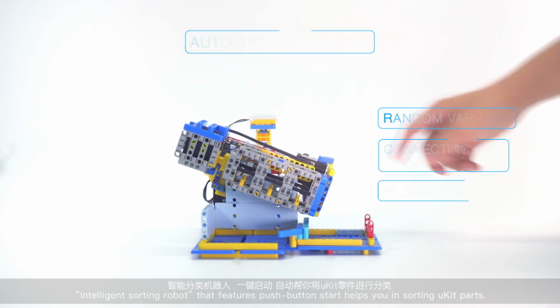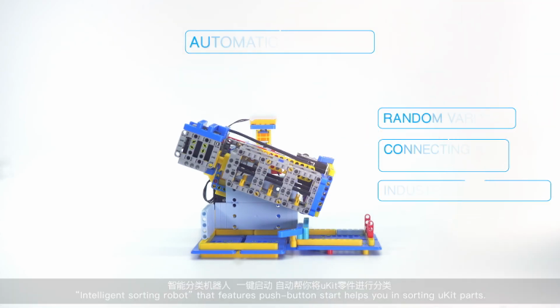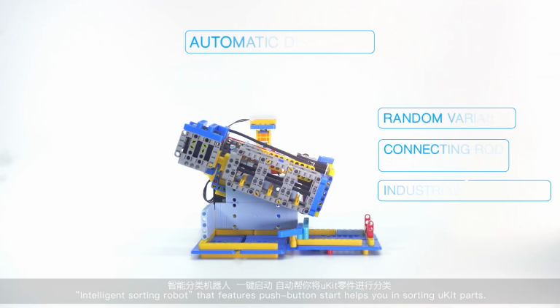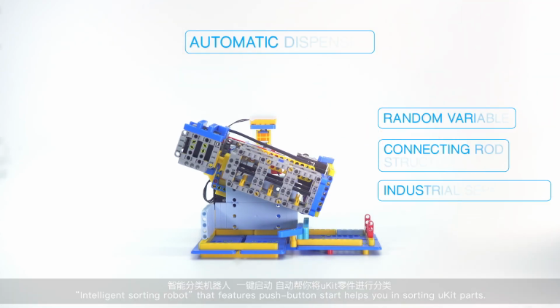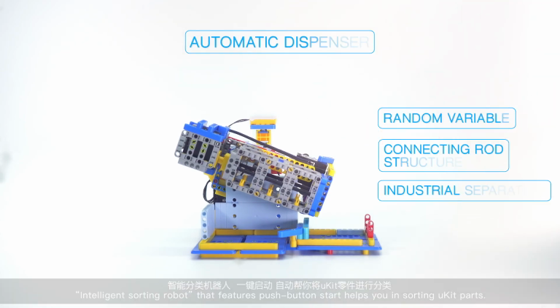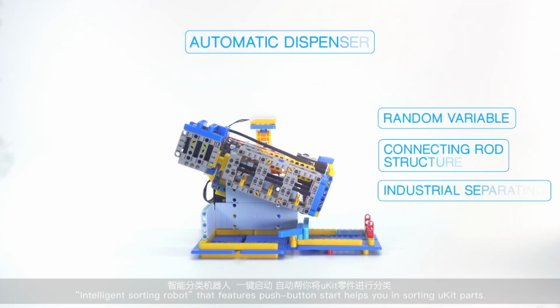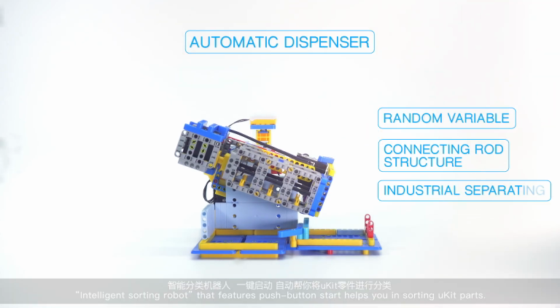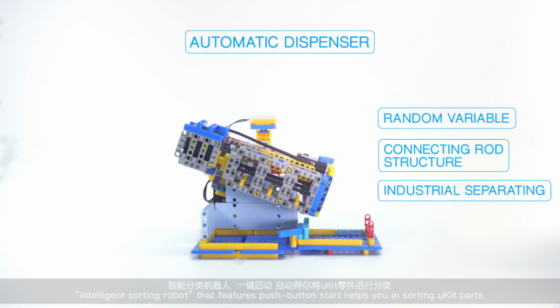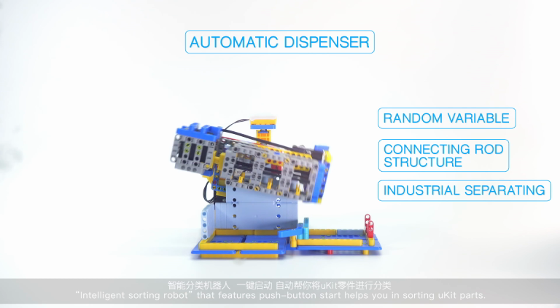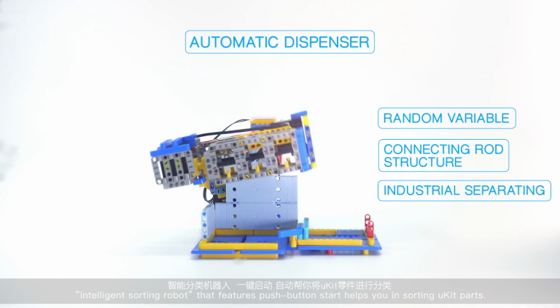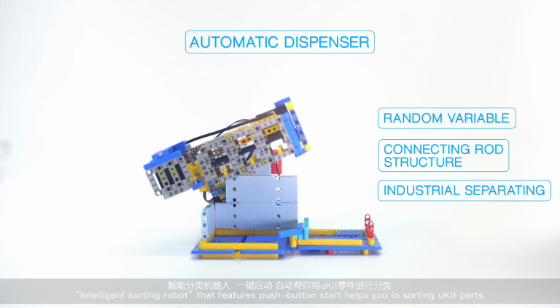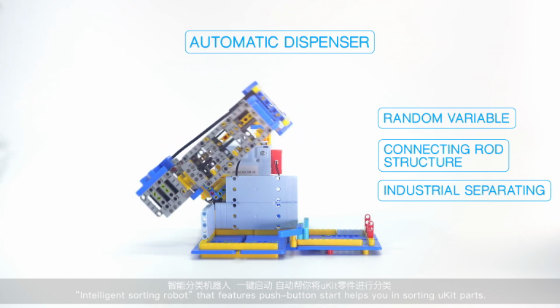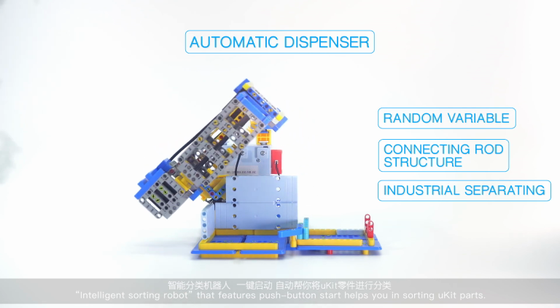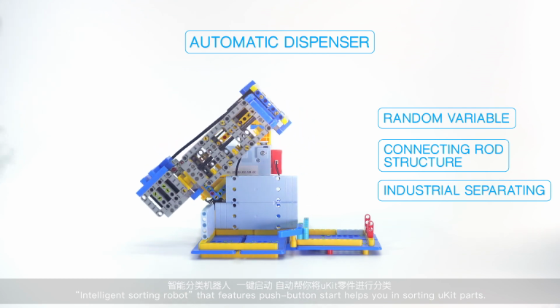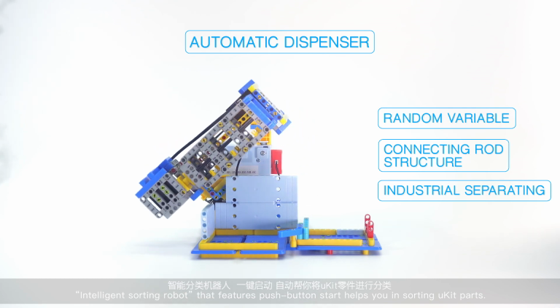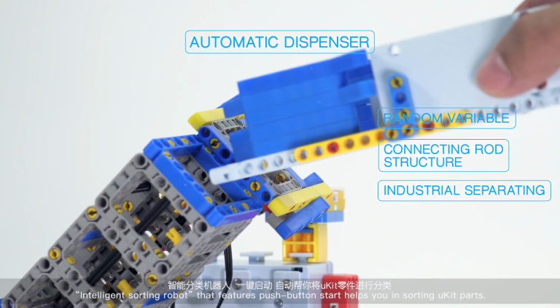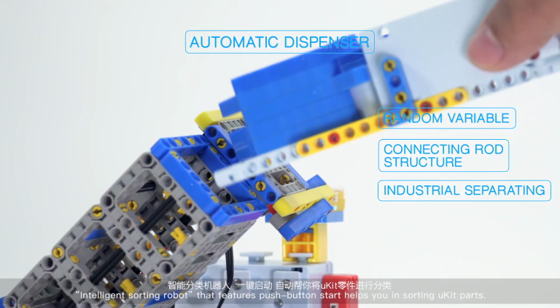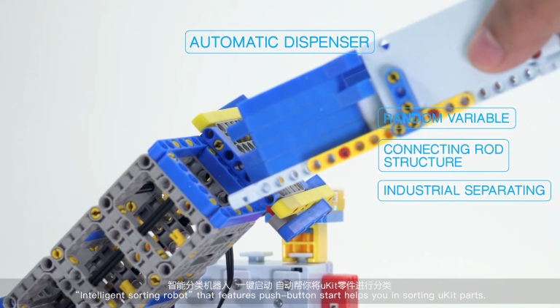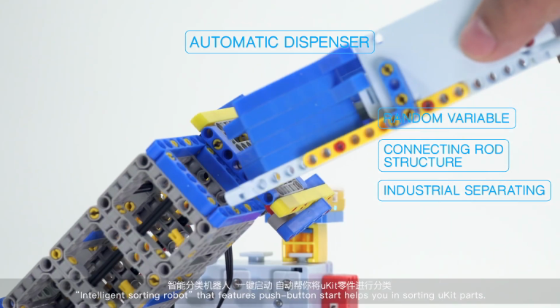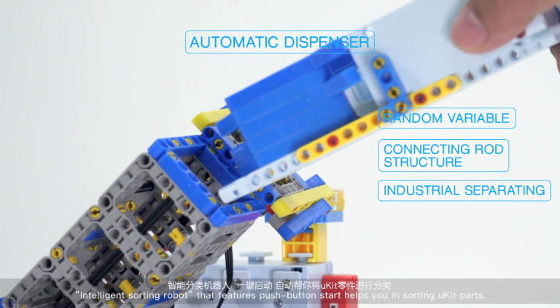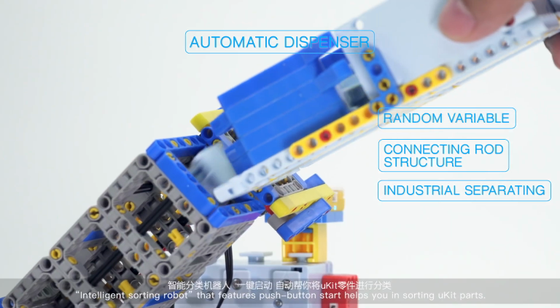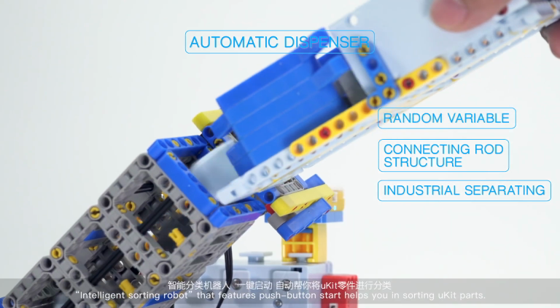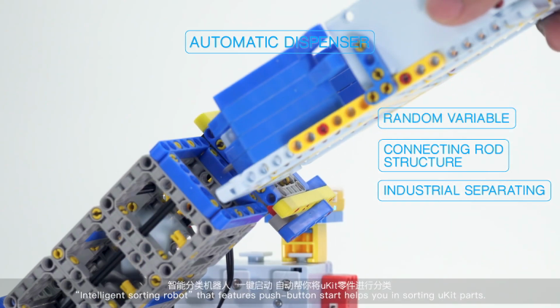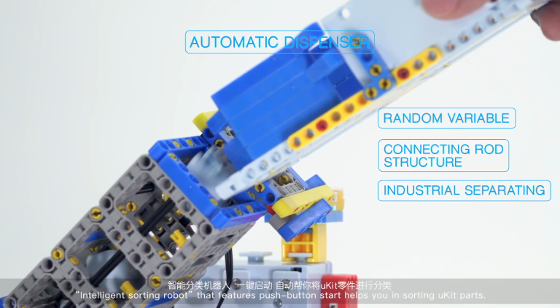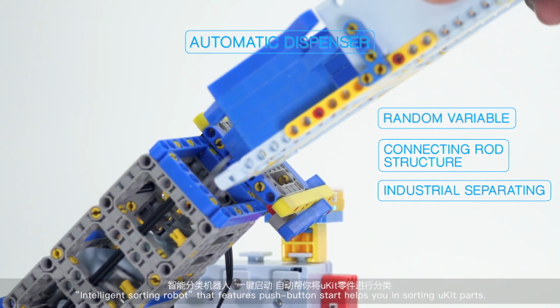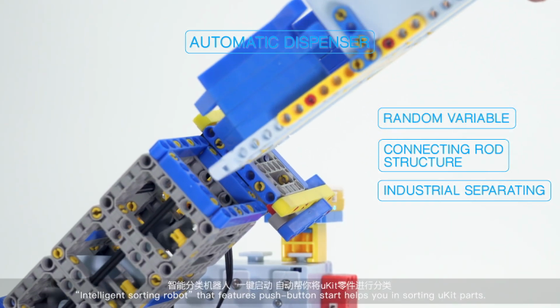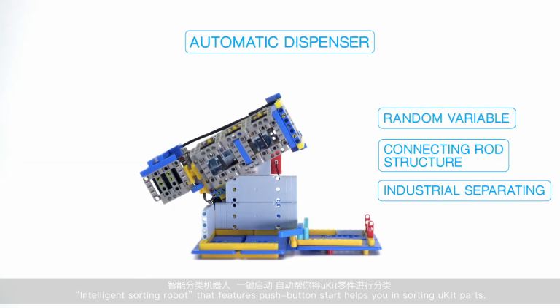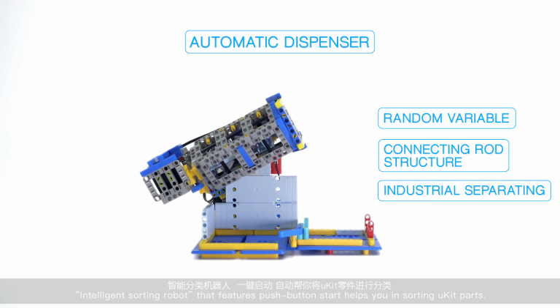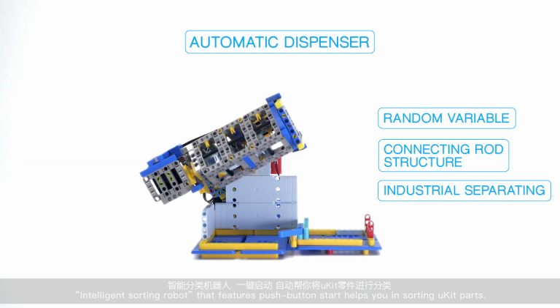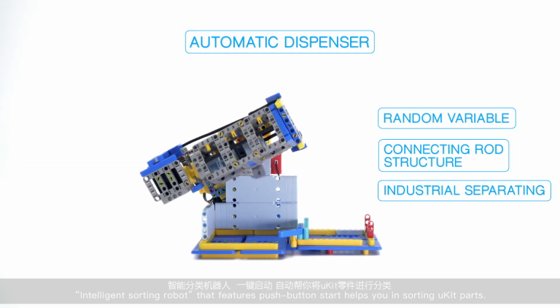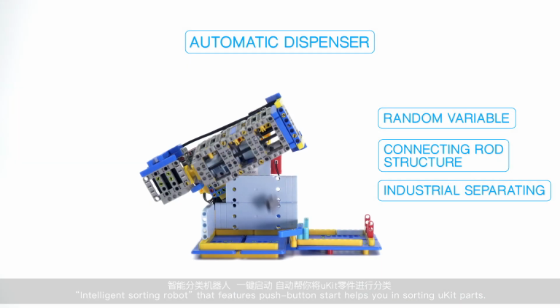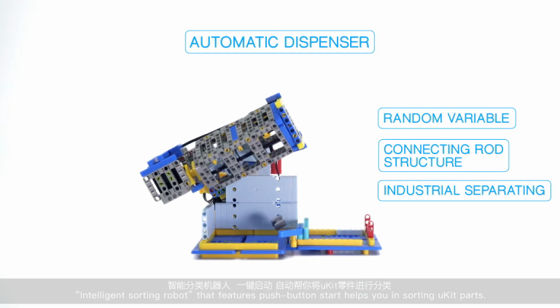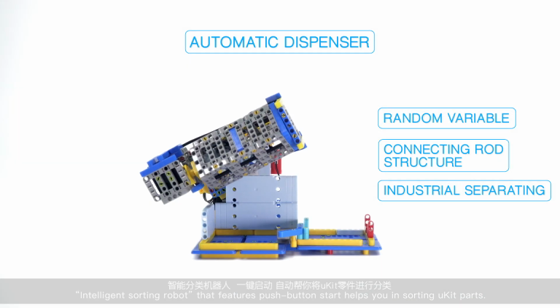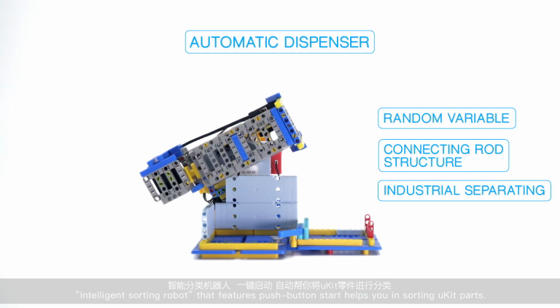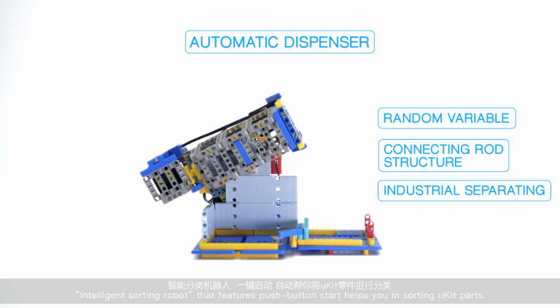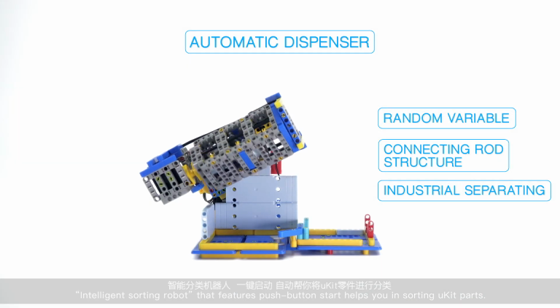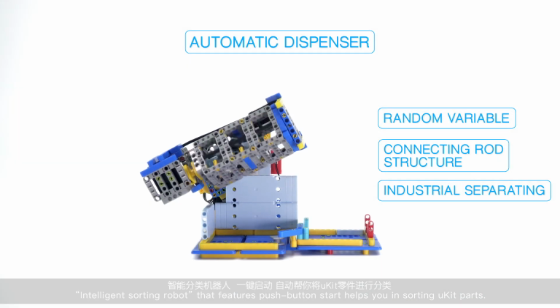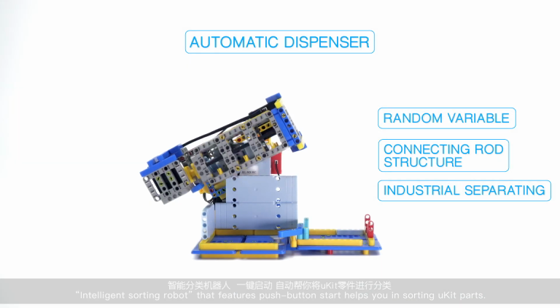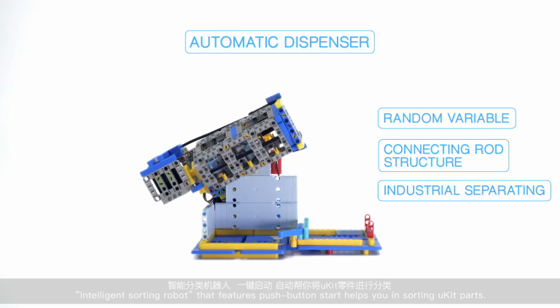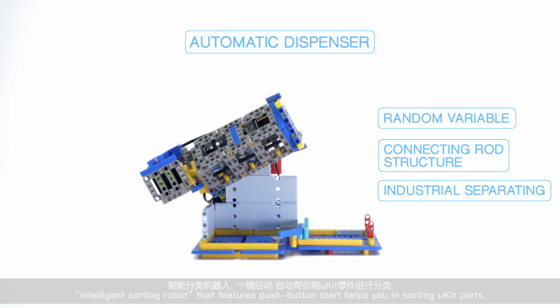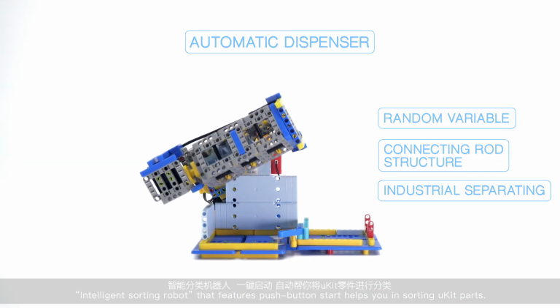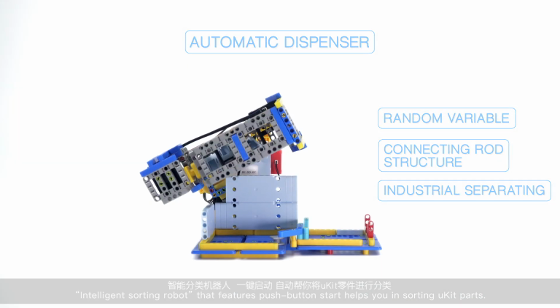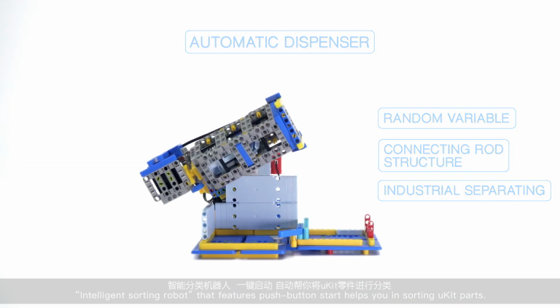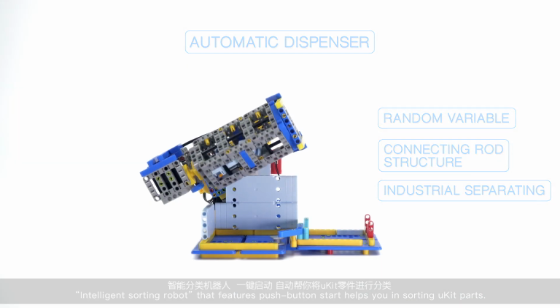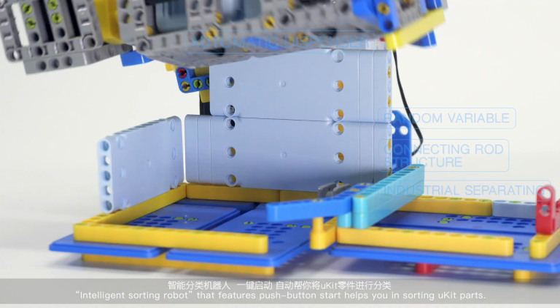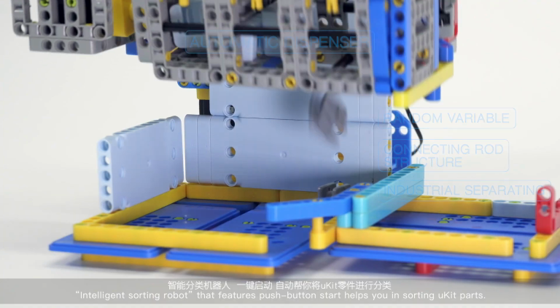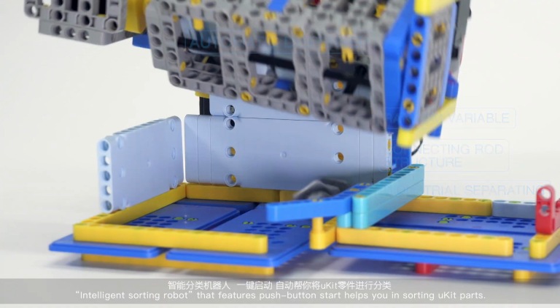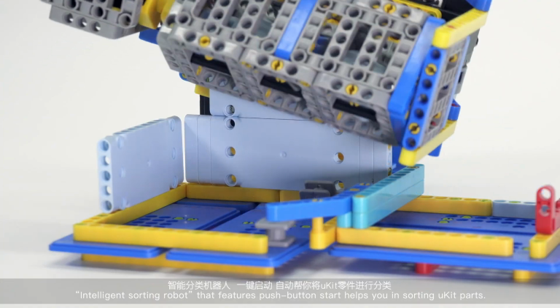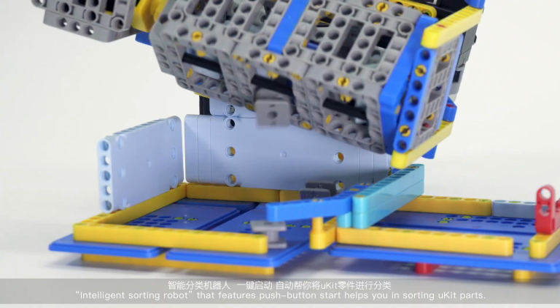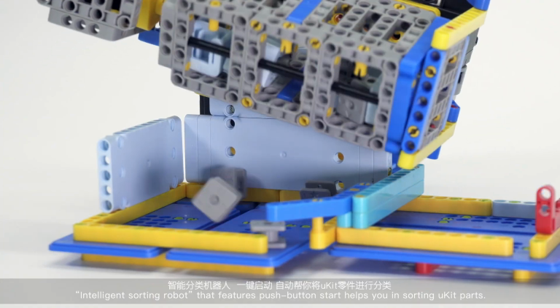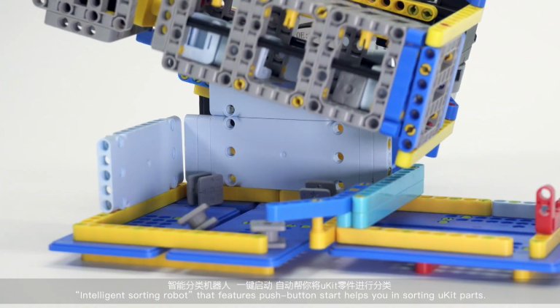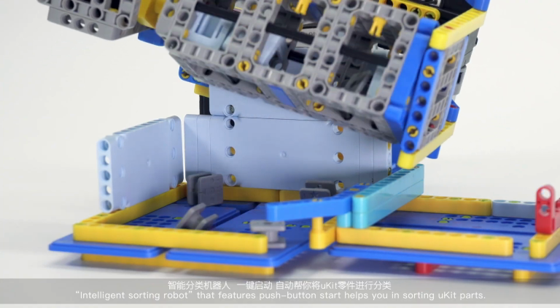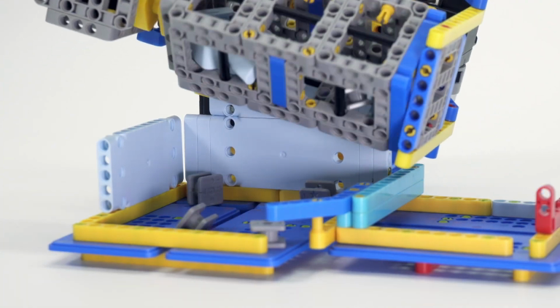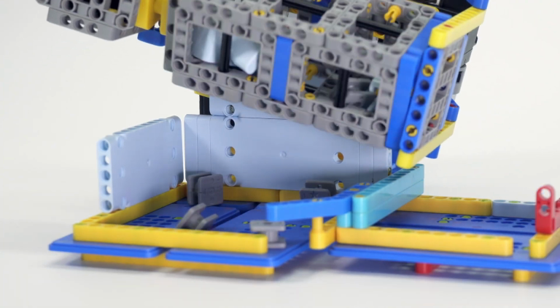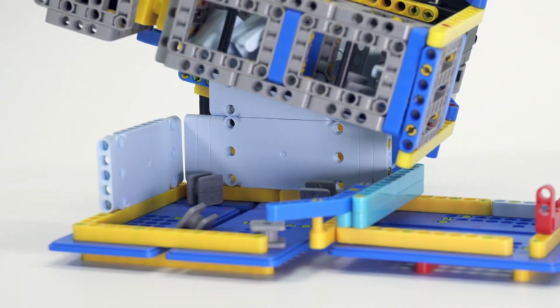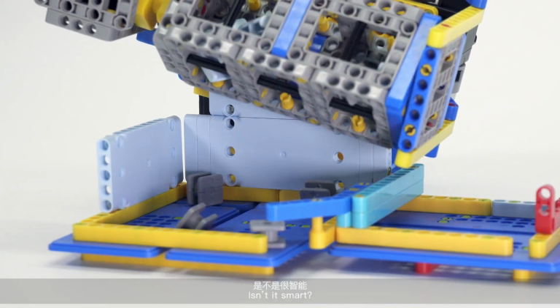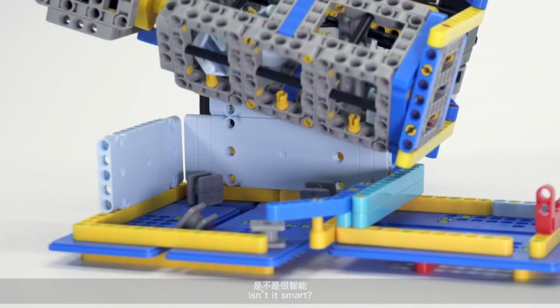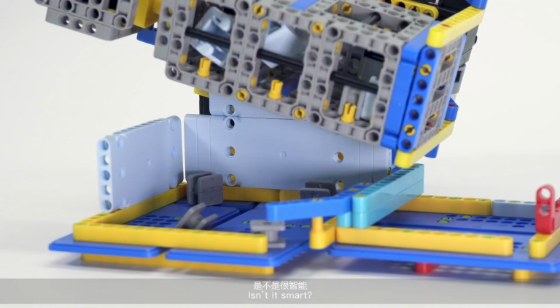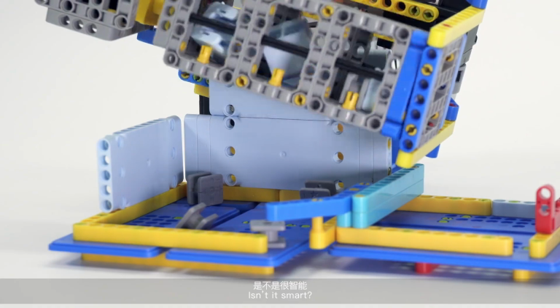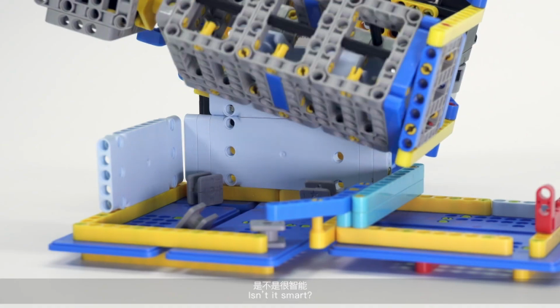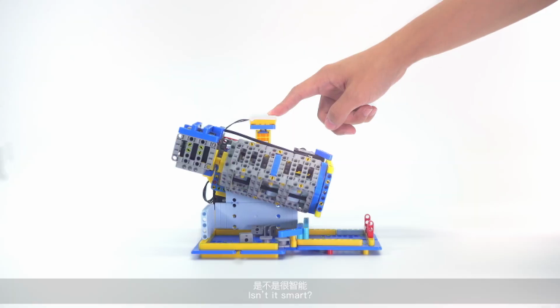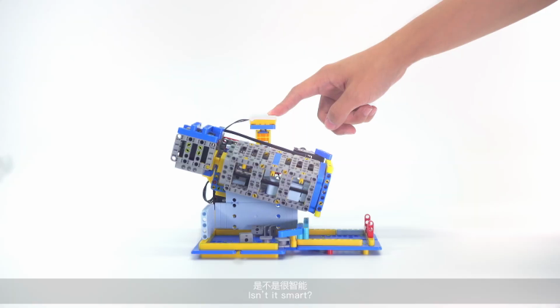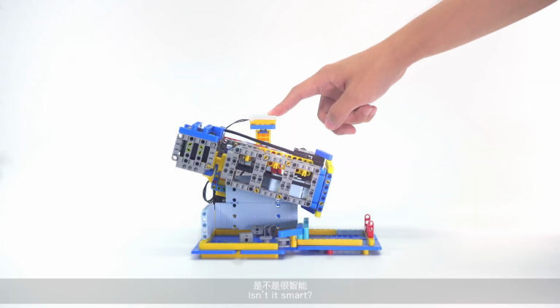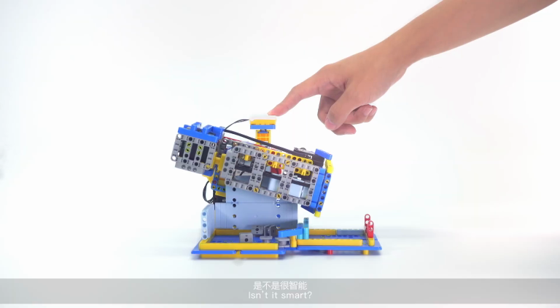The intelligent sorting robot features push button start and helps you sort U-Kit parts. Isn't it smart?